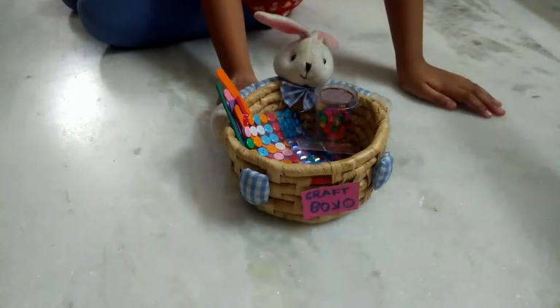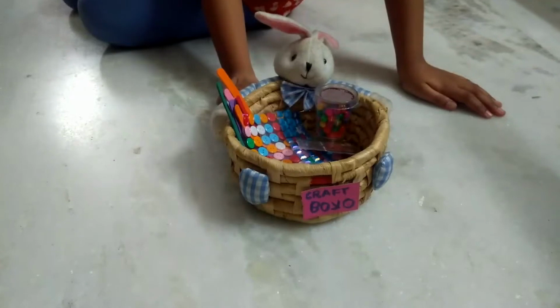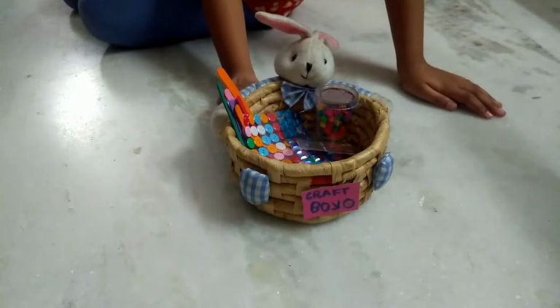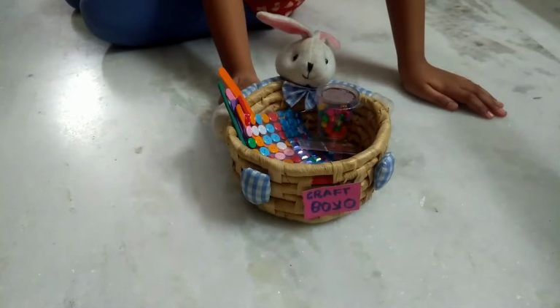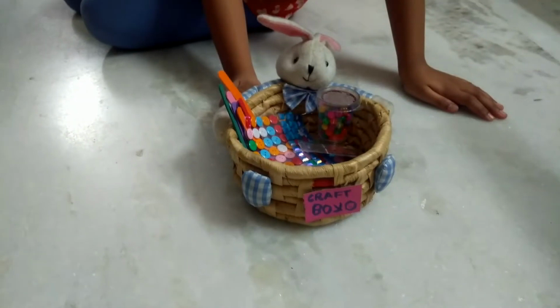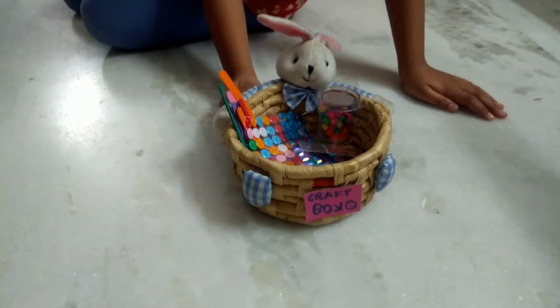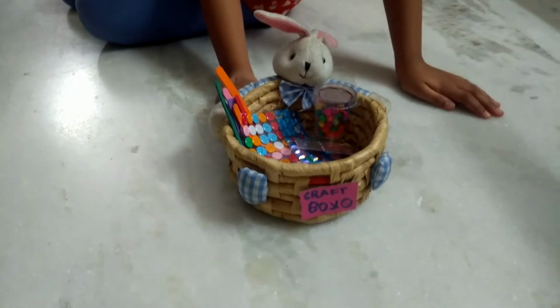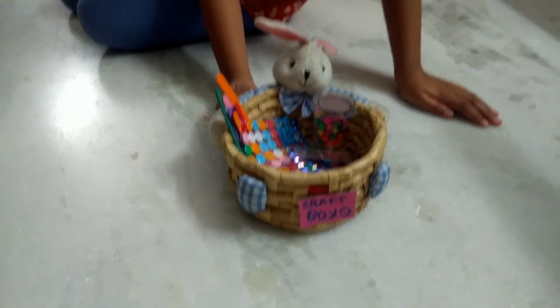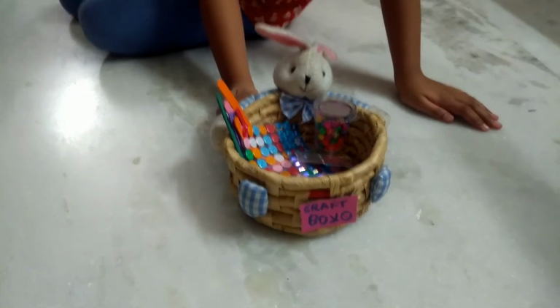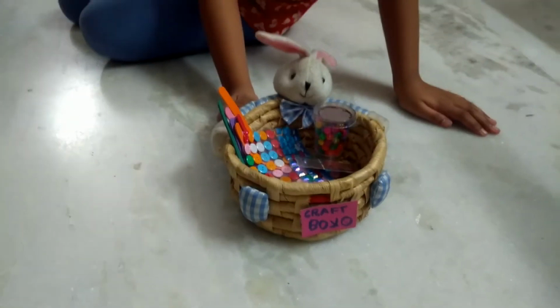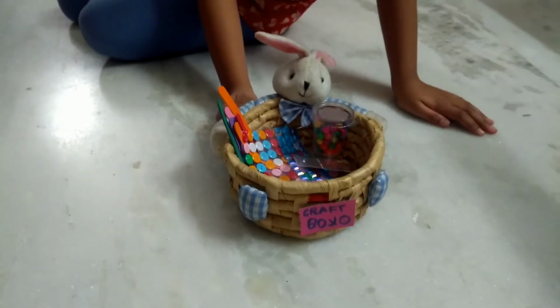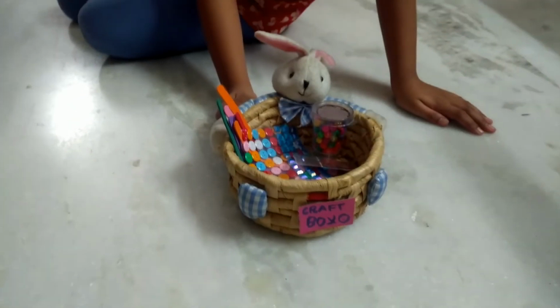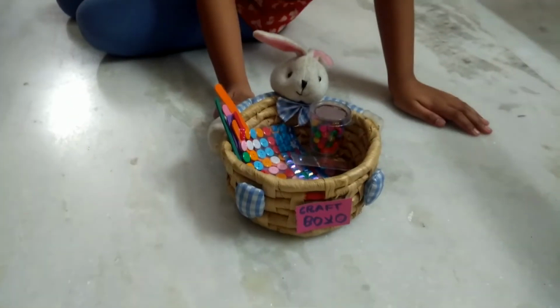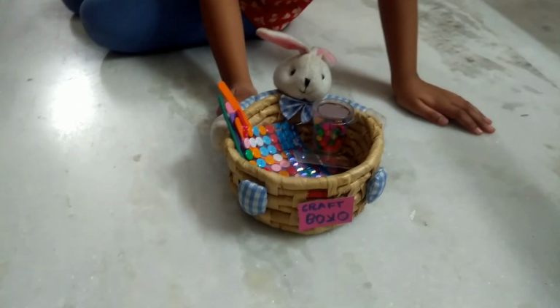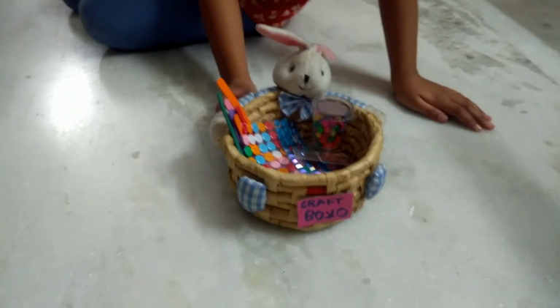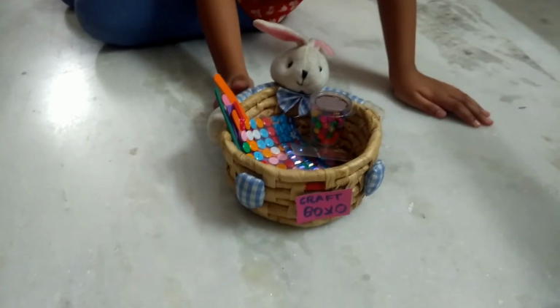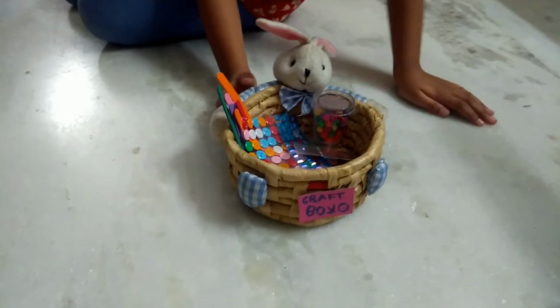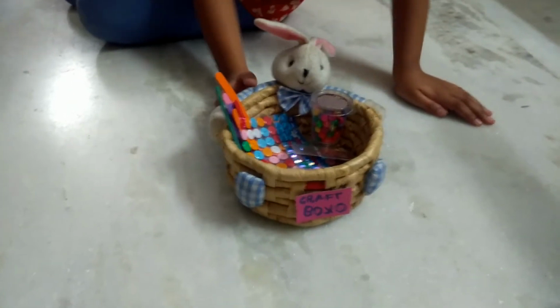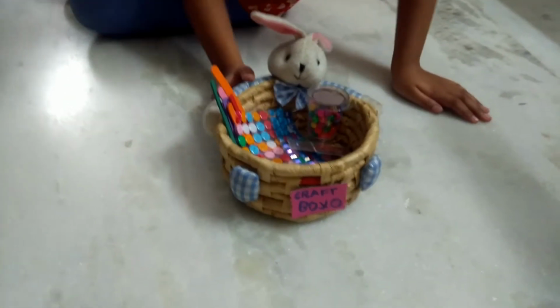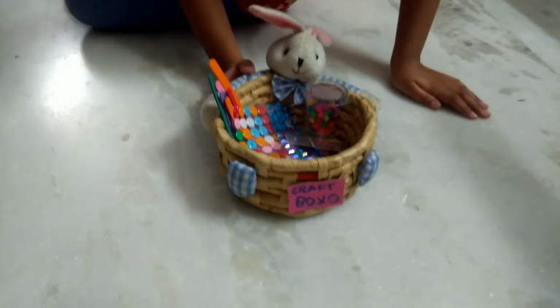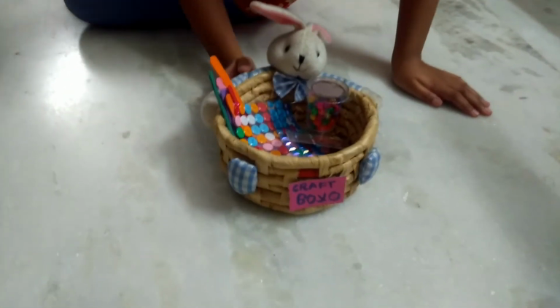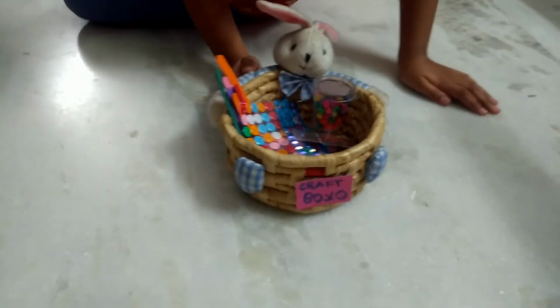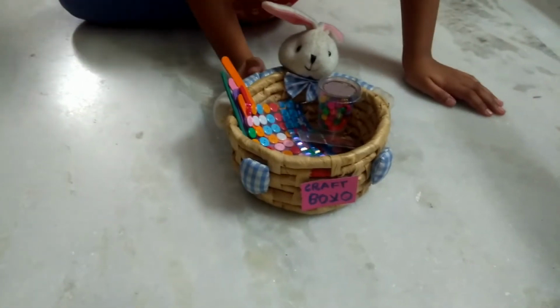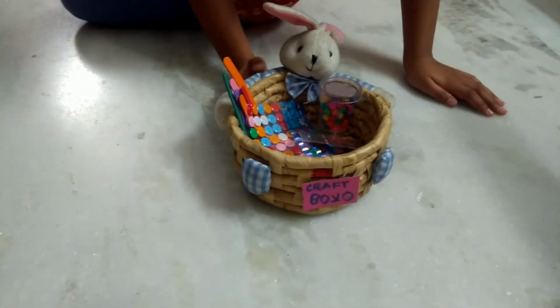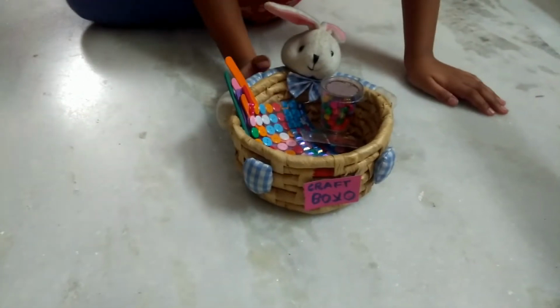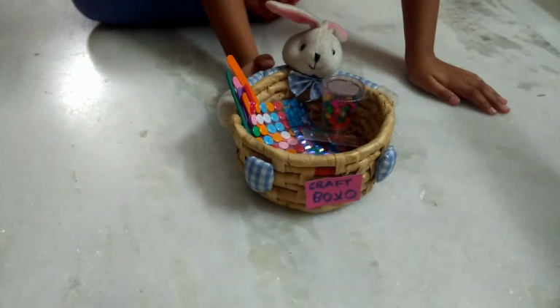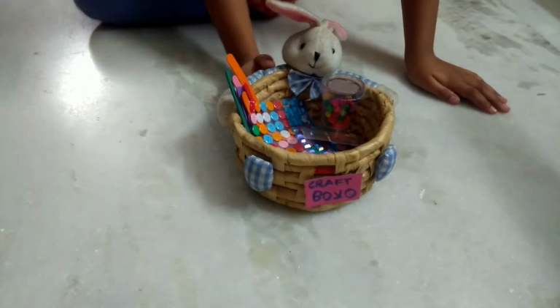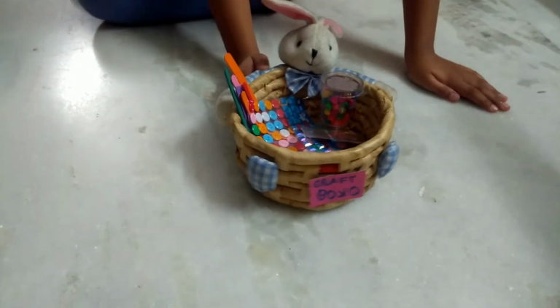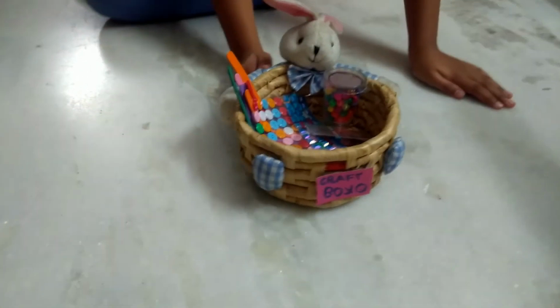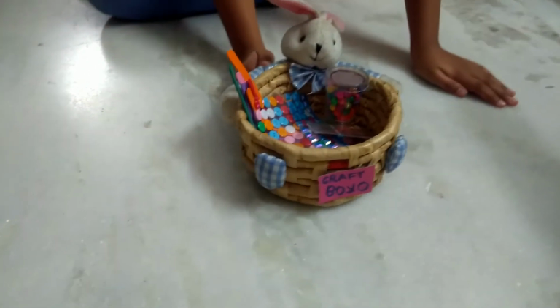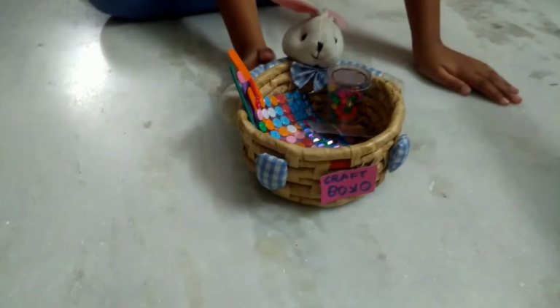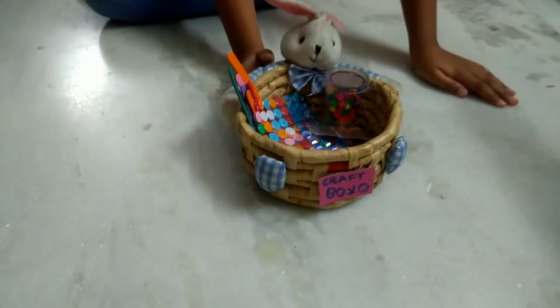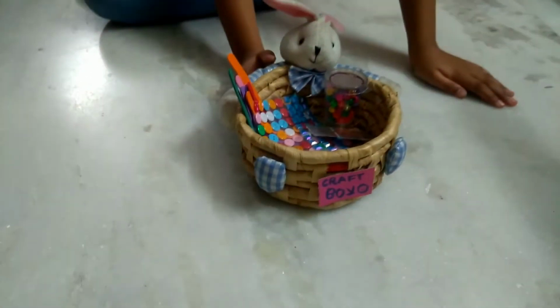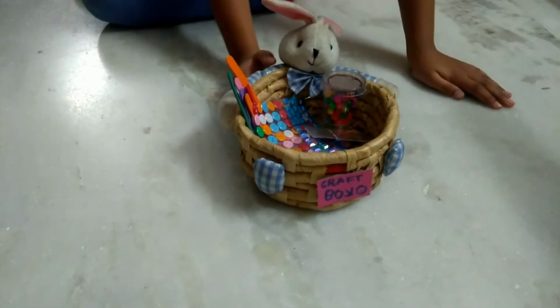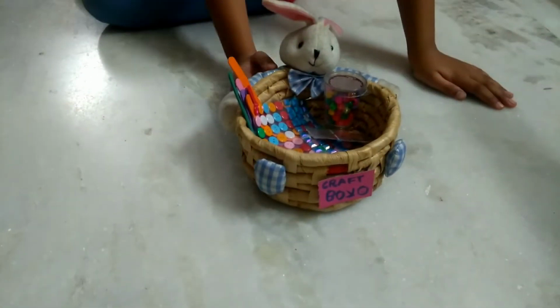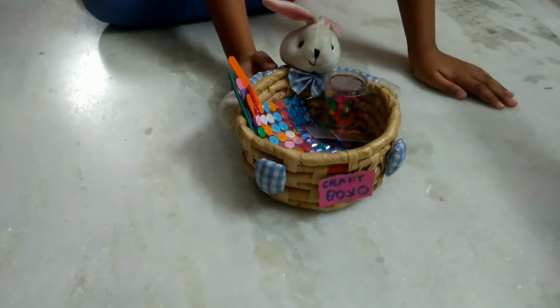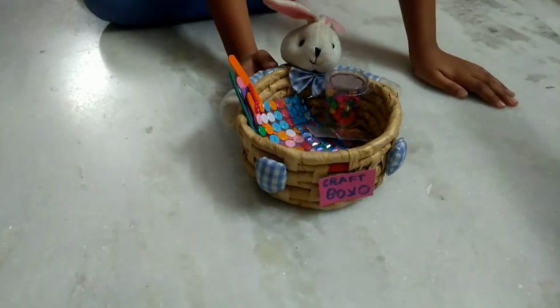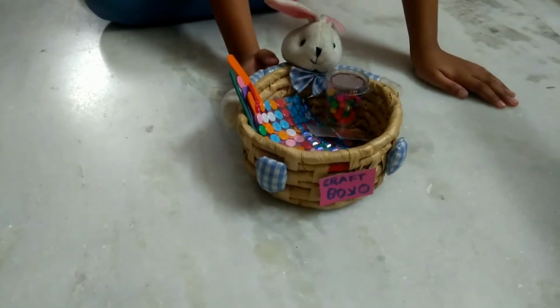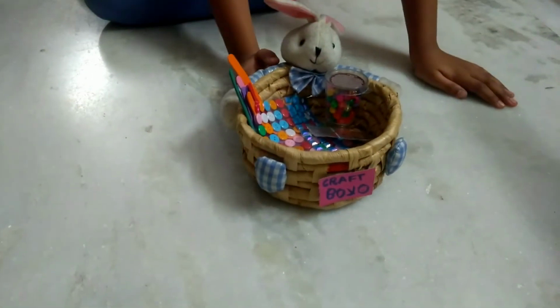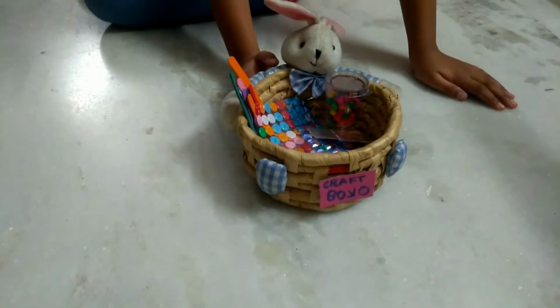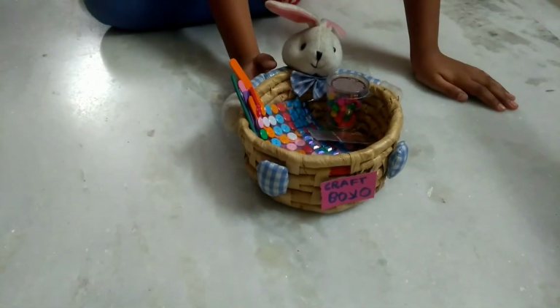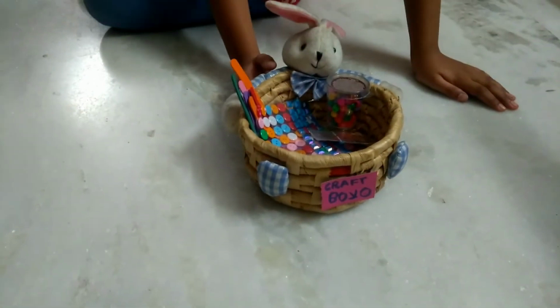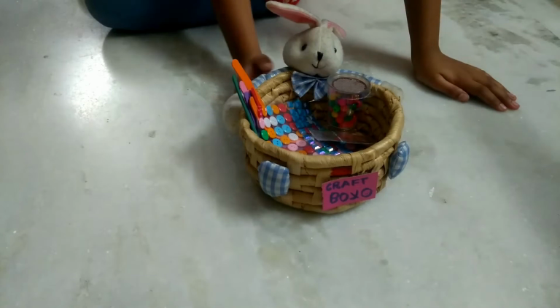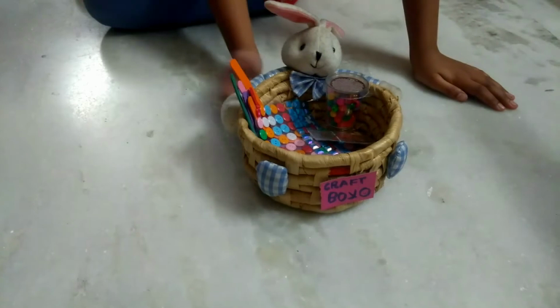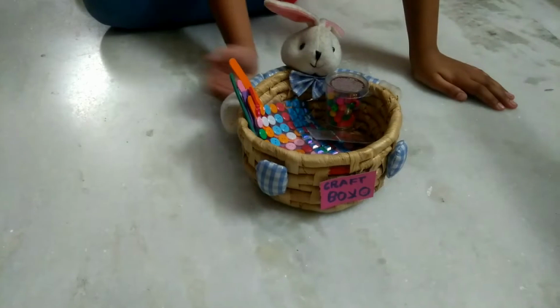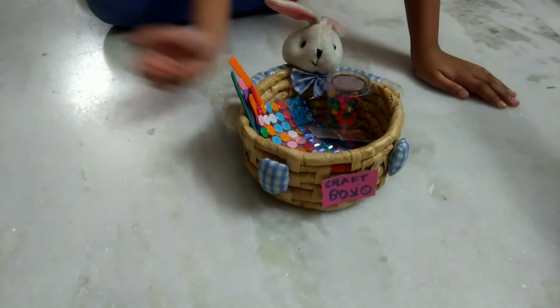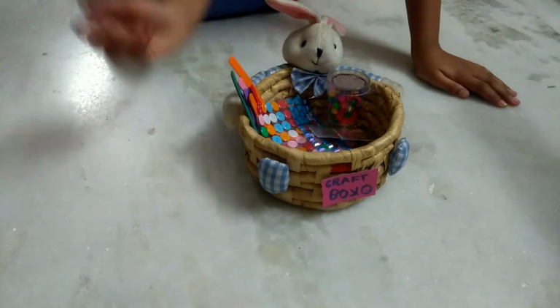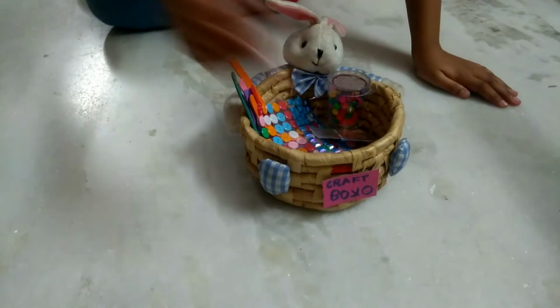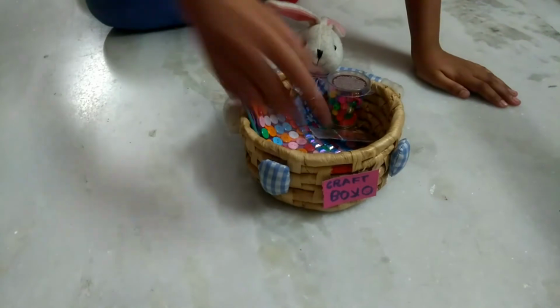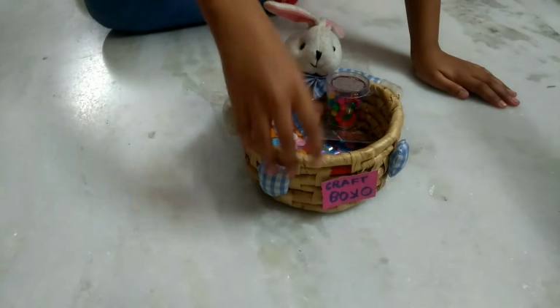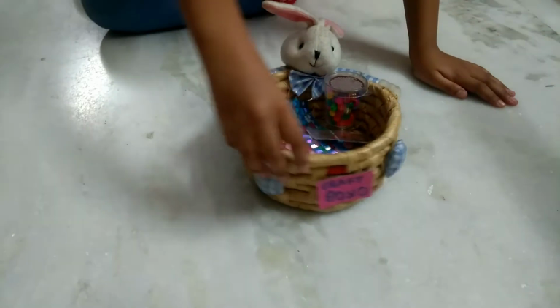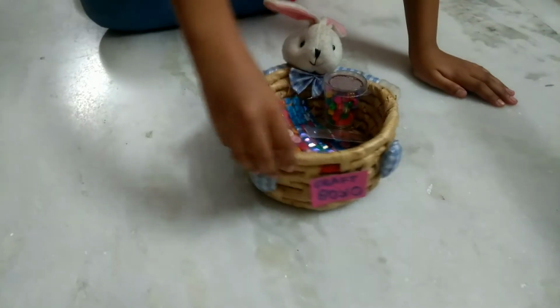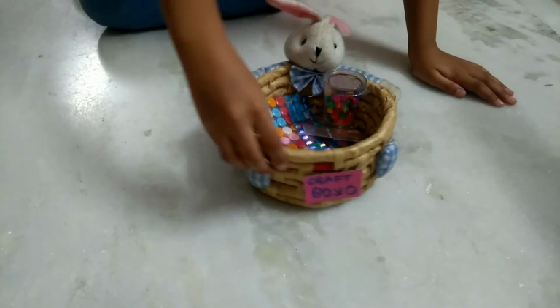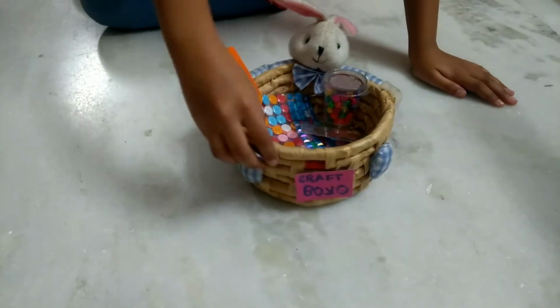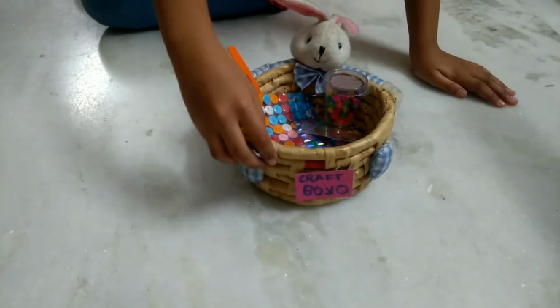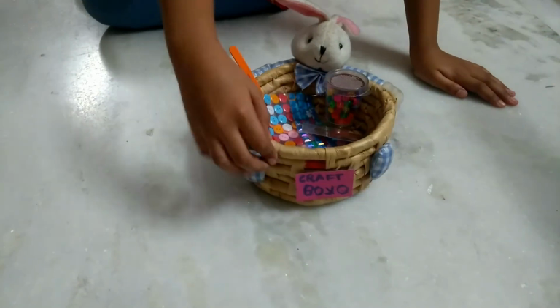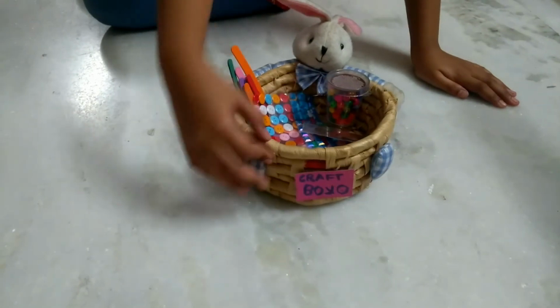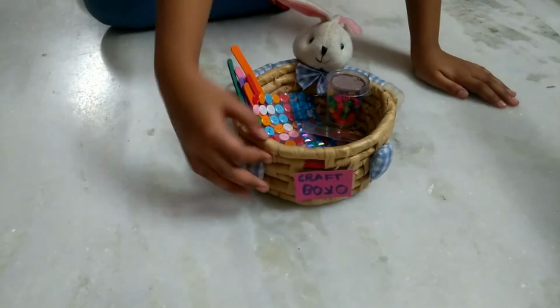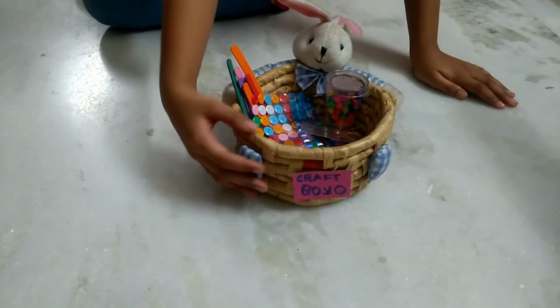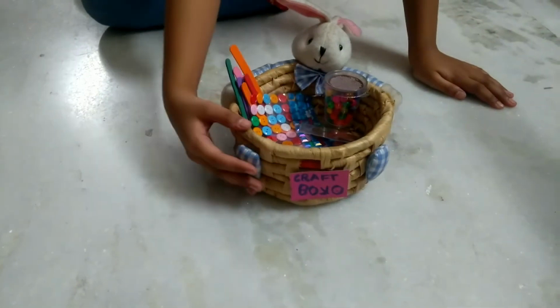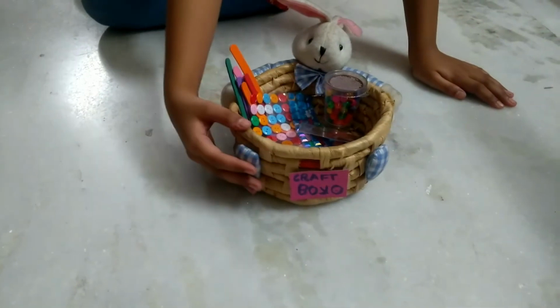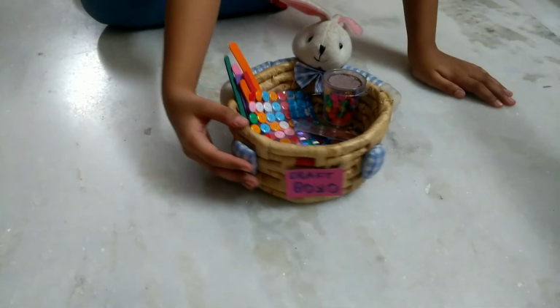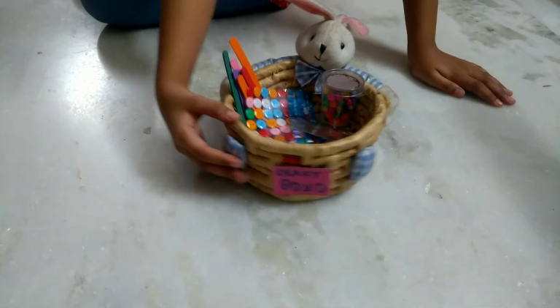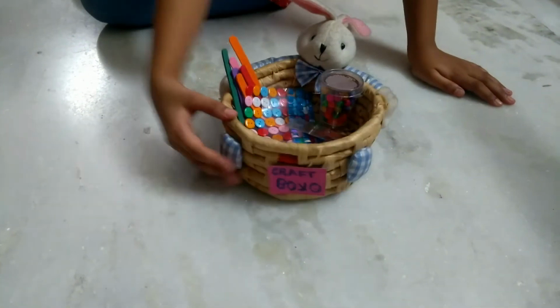Hi guys, it's Asha at Craftology. You must be happy to hear that I am introducing a craft box.